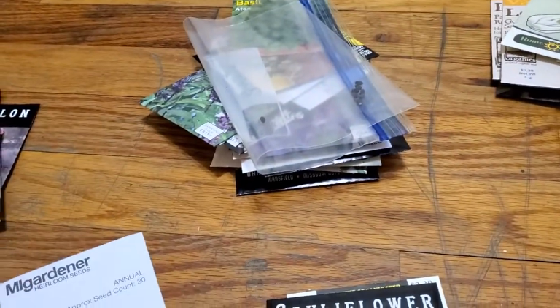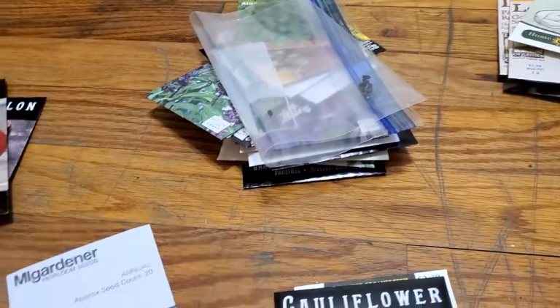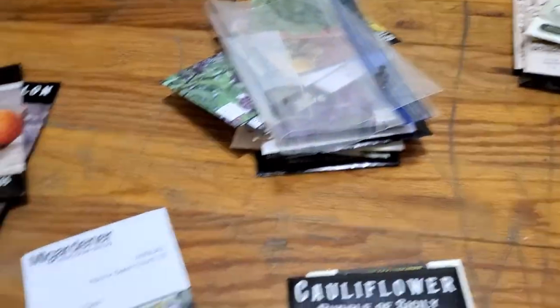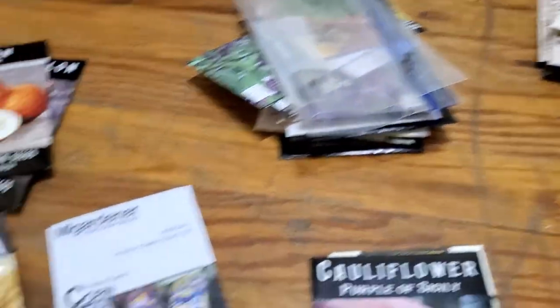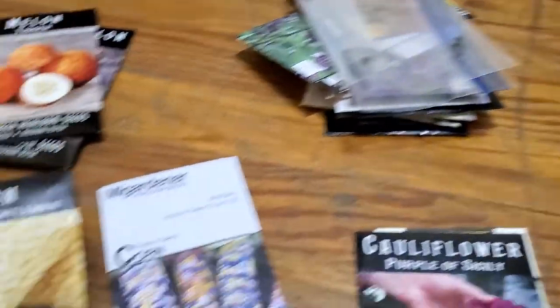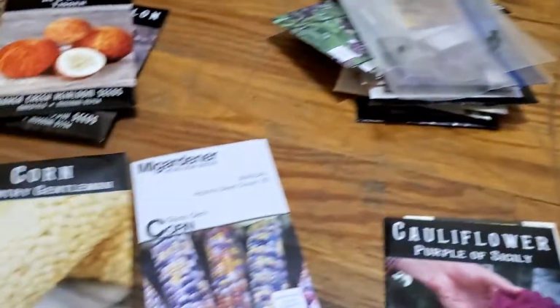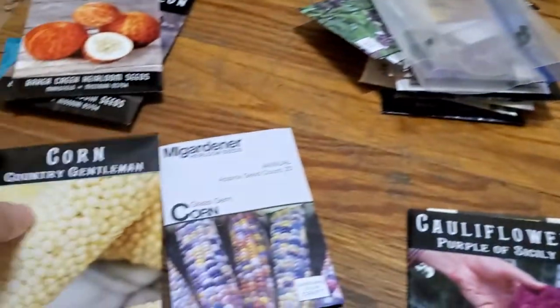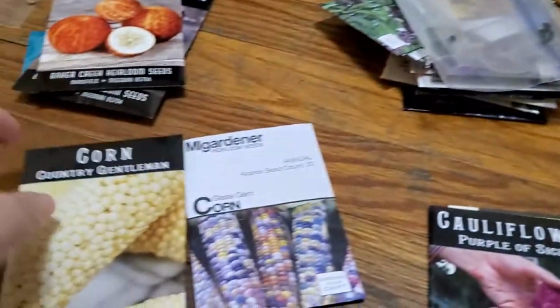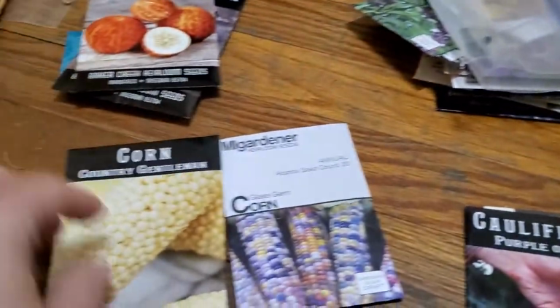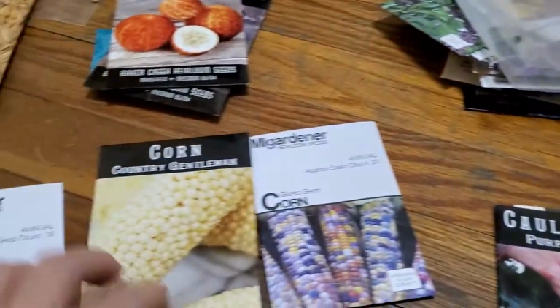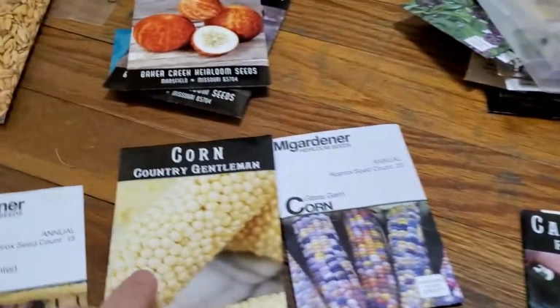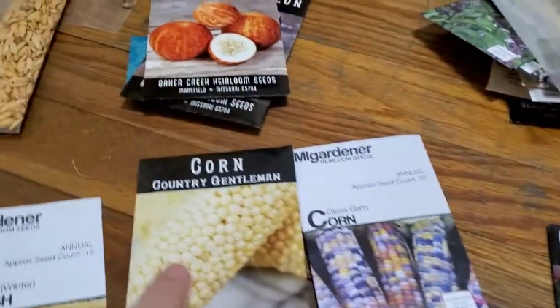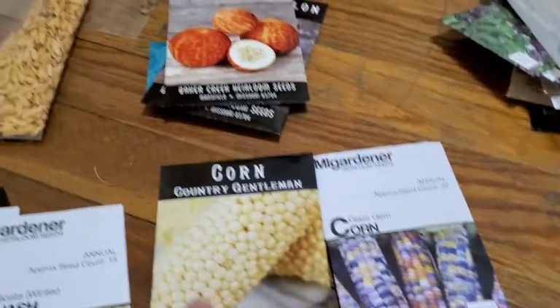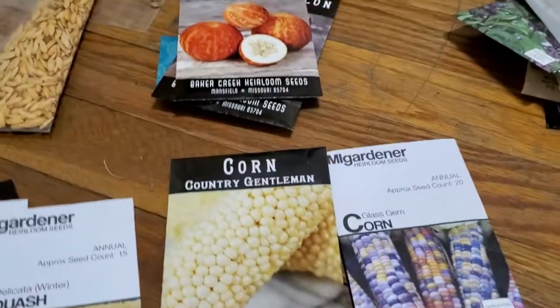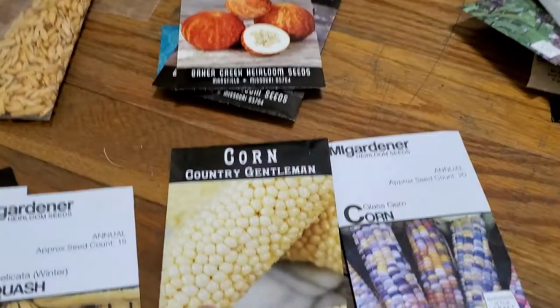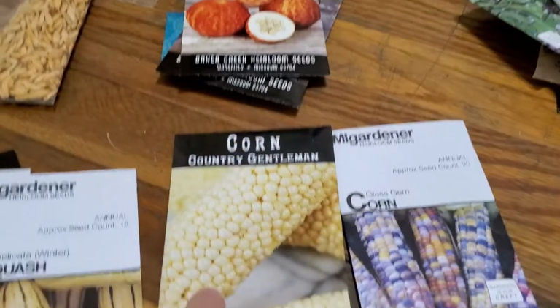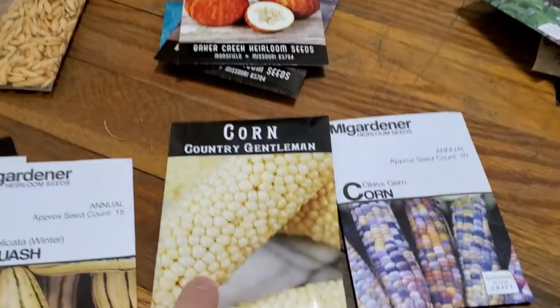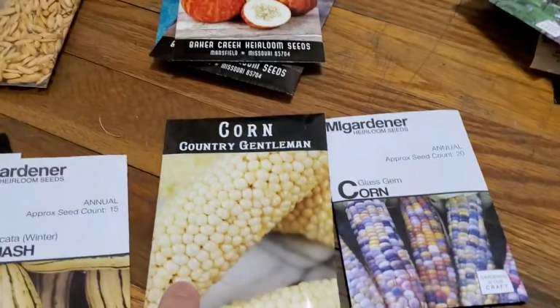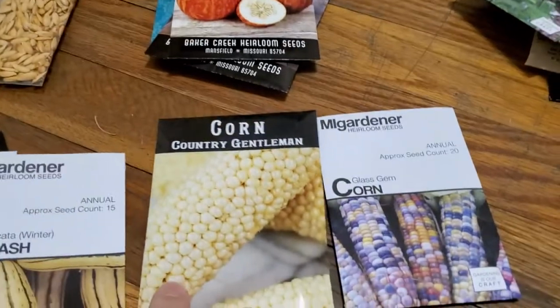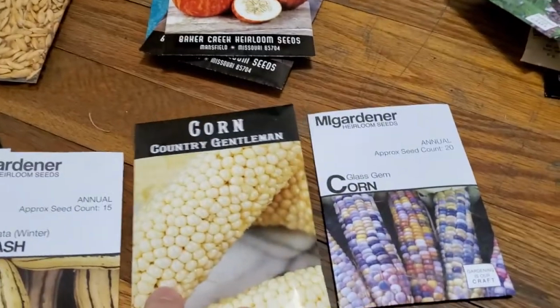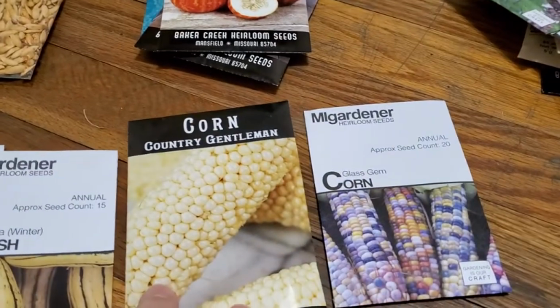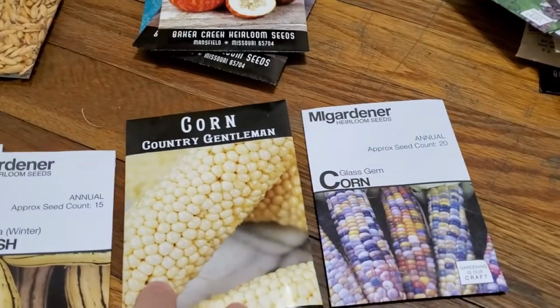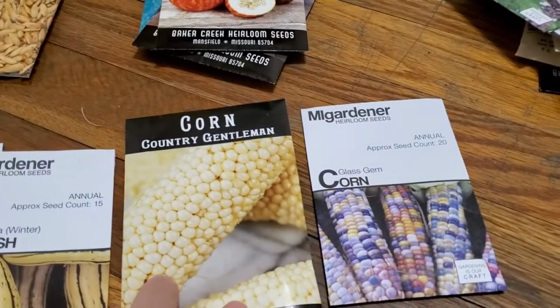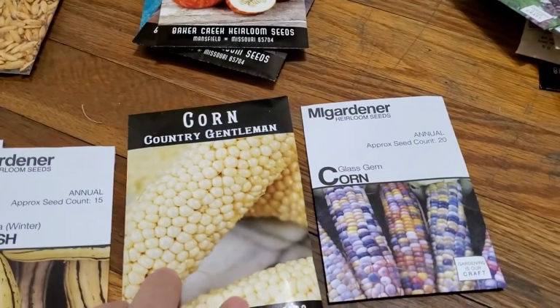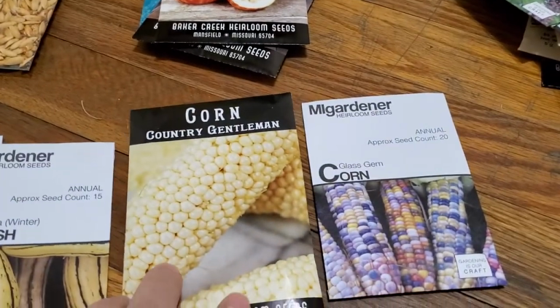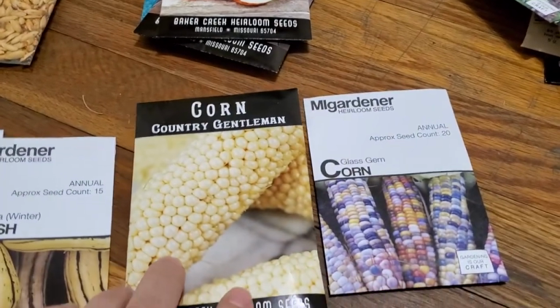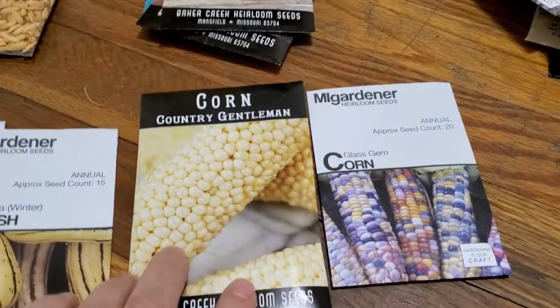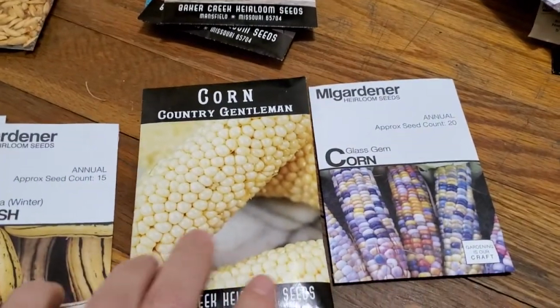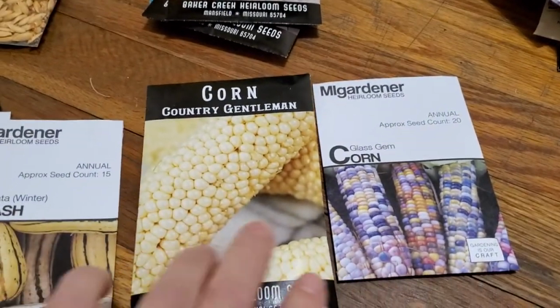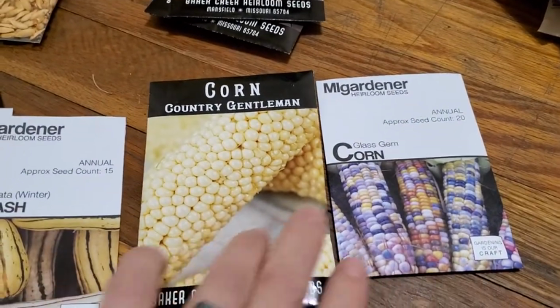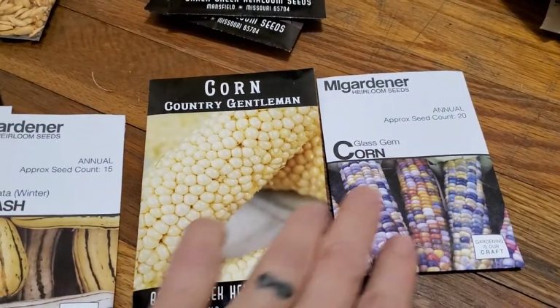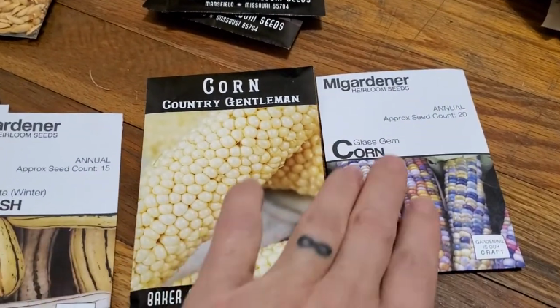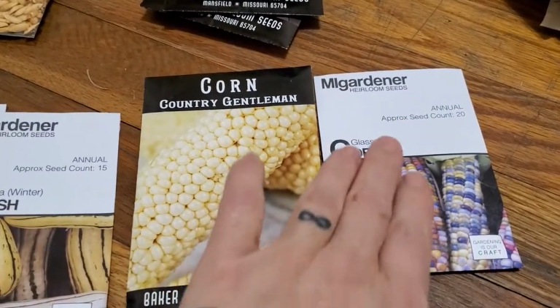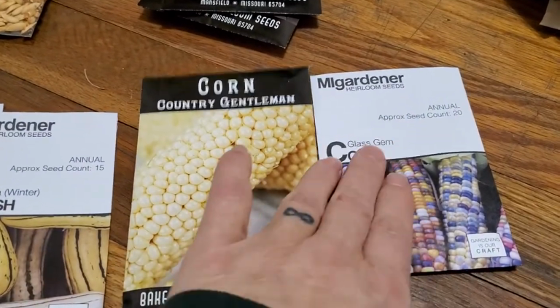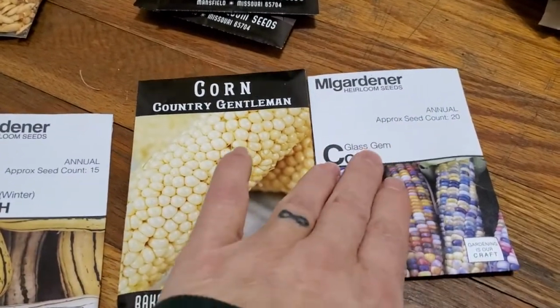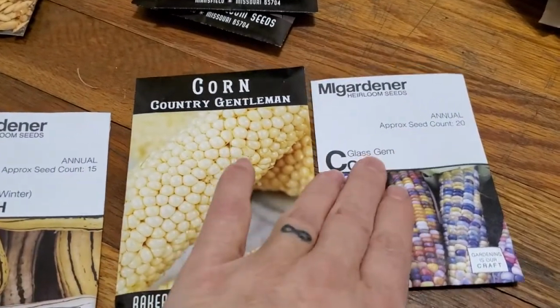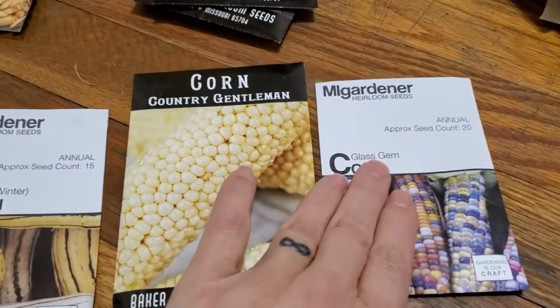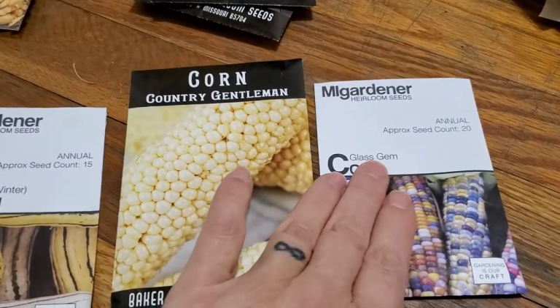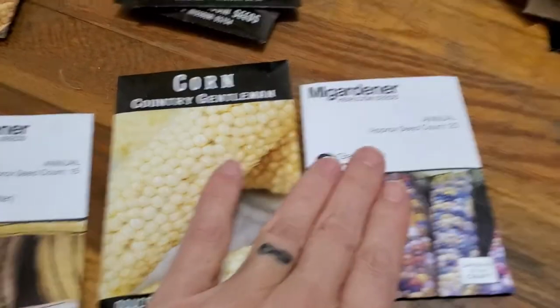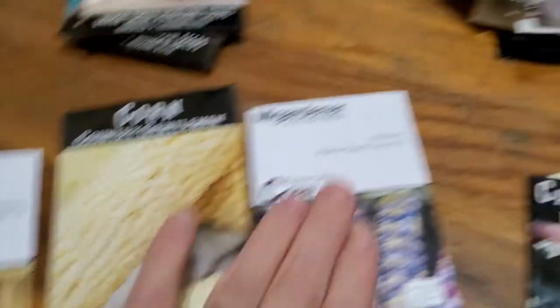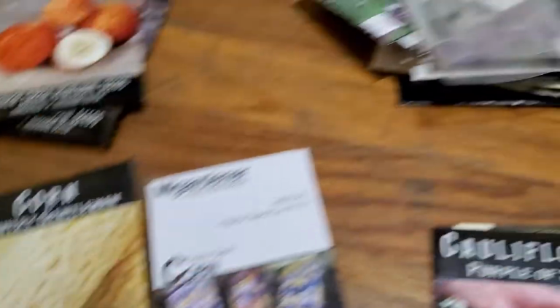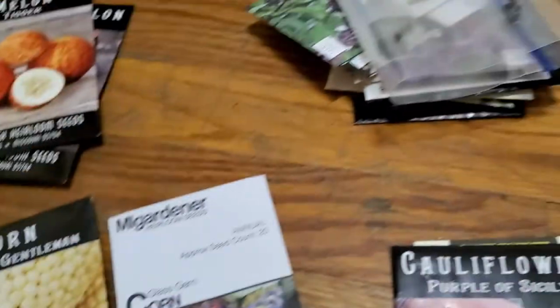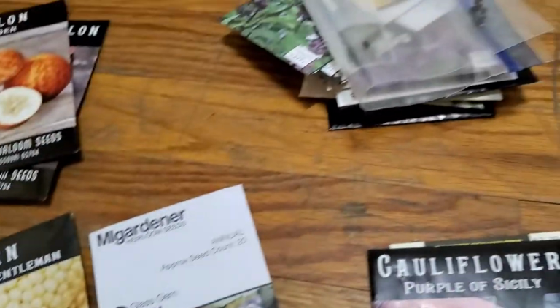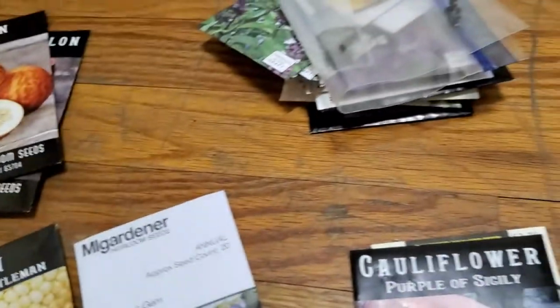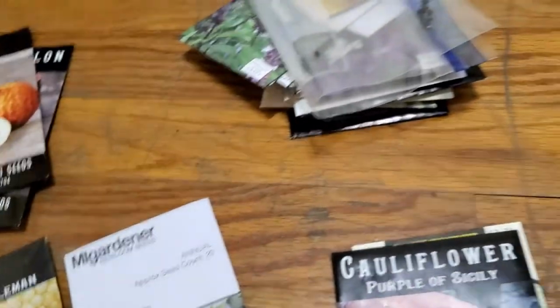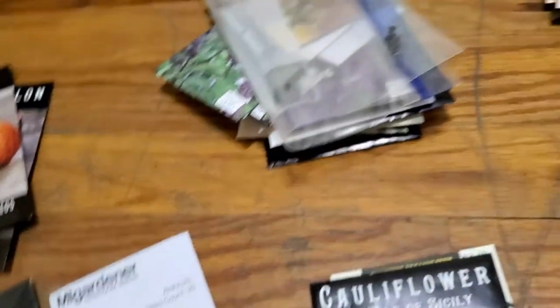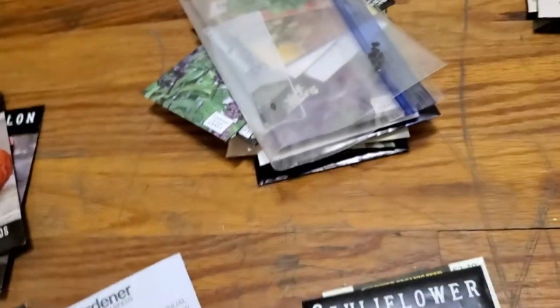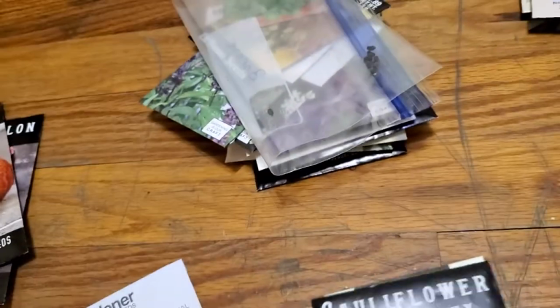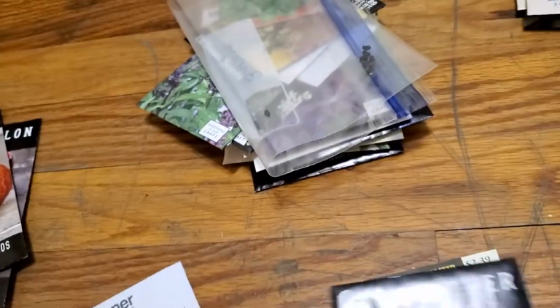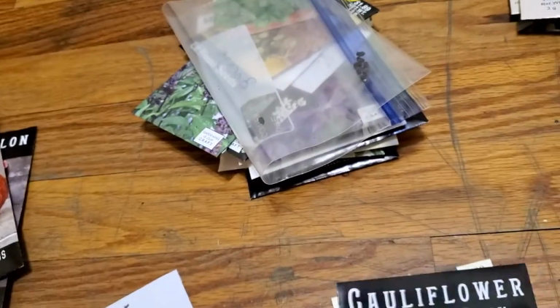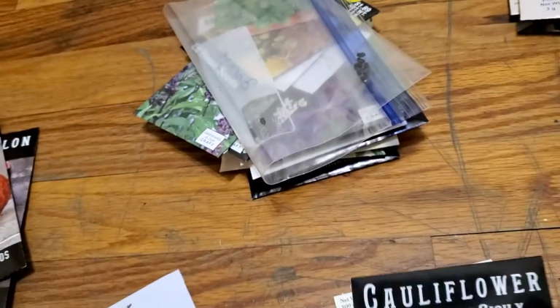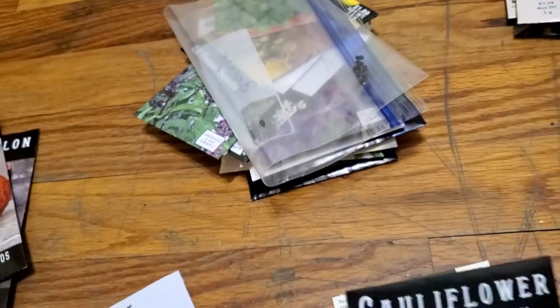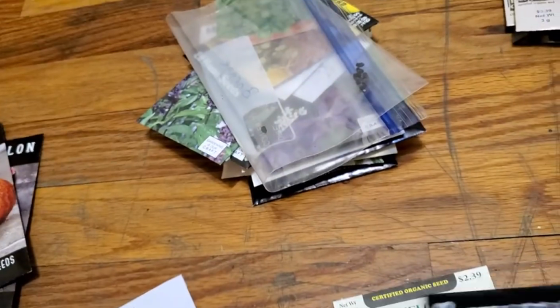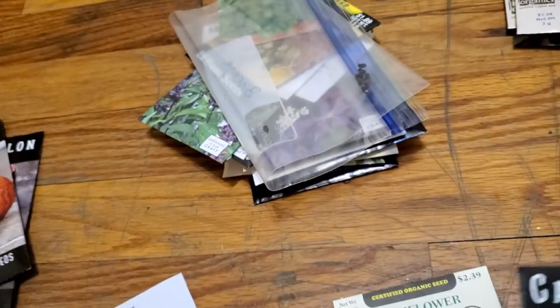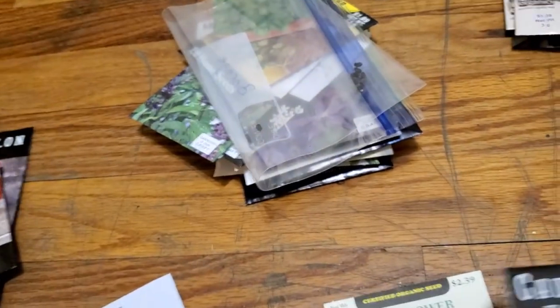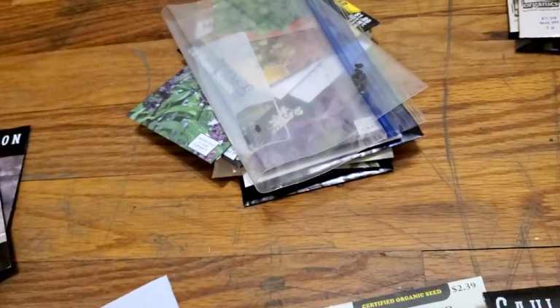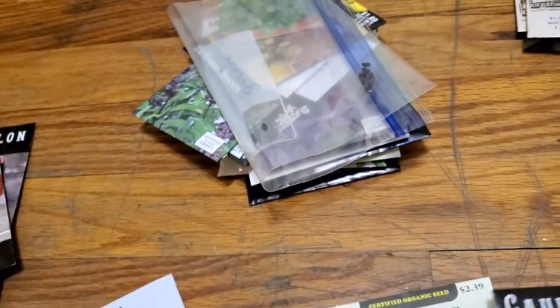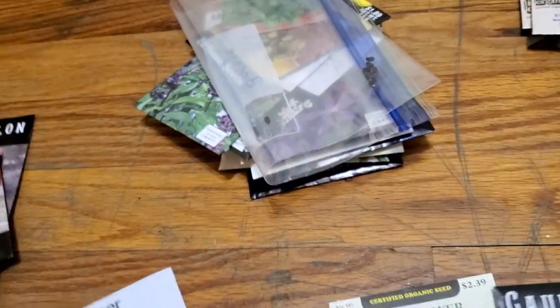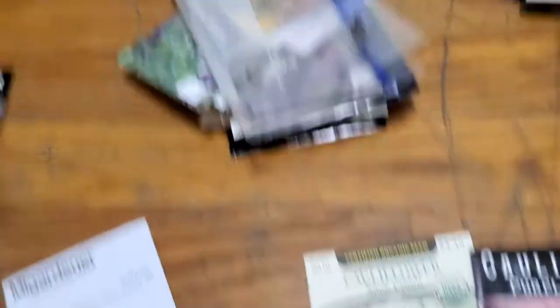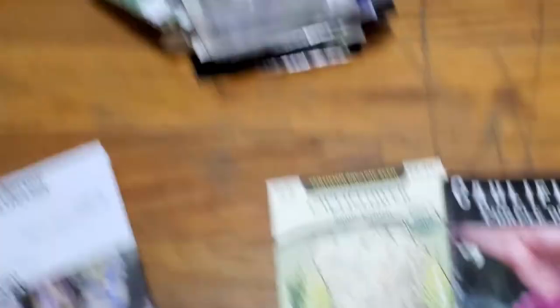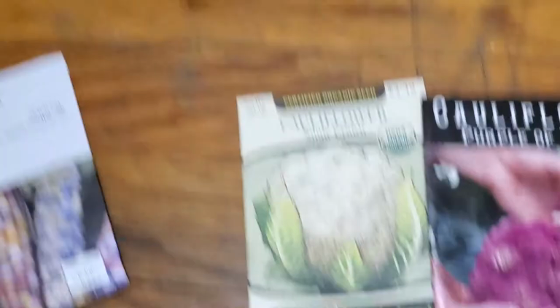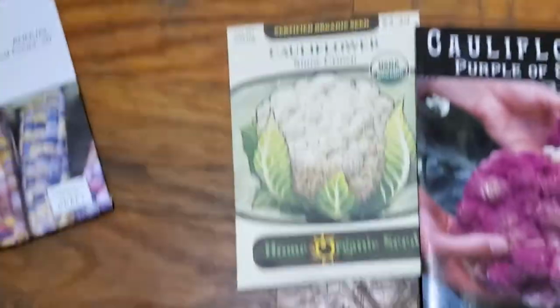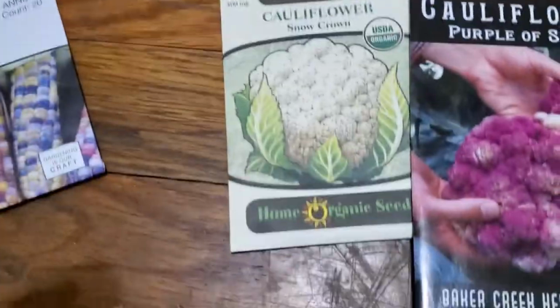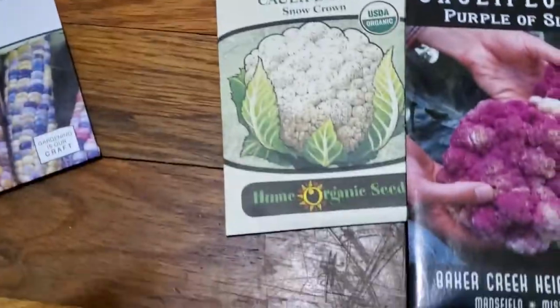Two kinds of corn. Two kinds of cauliflower.